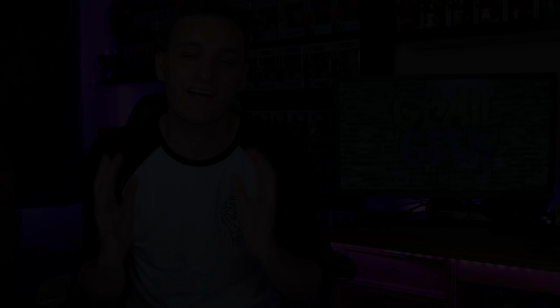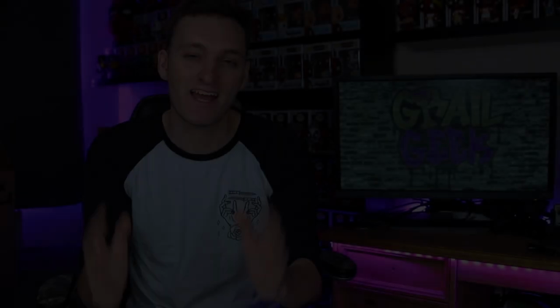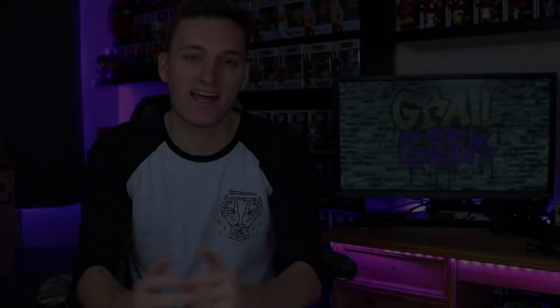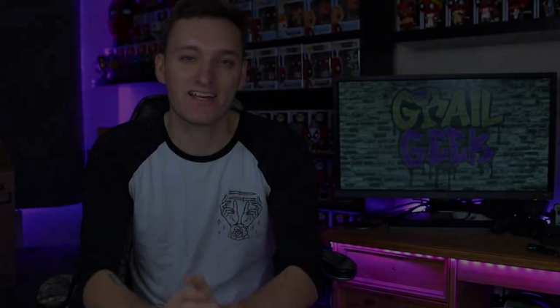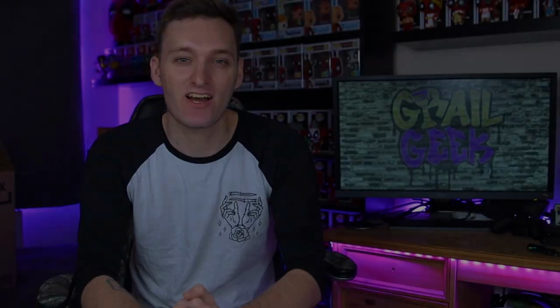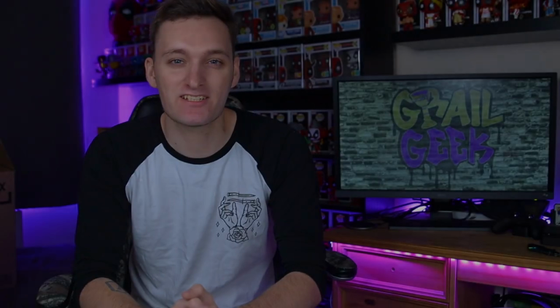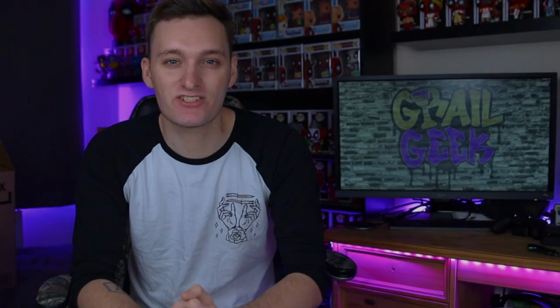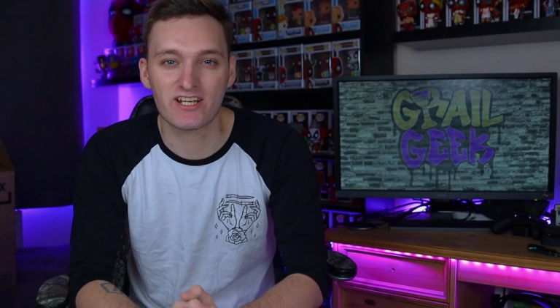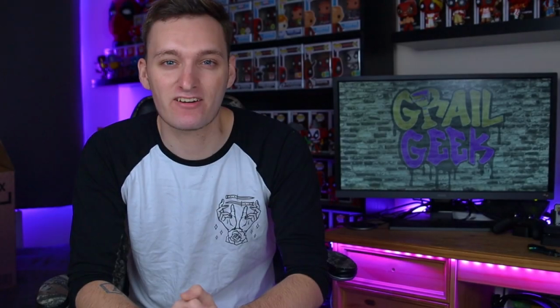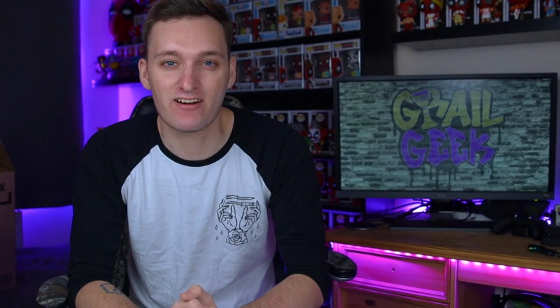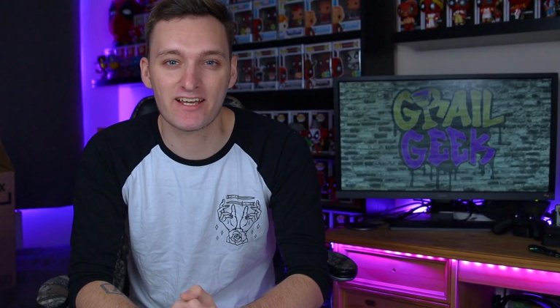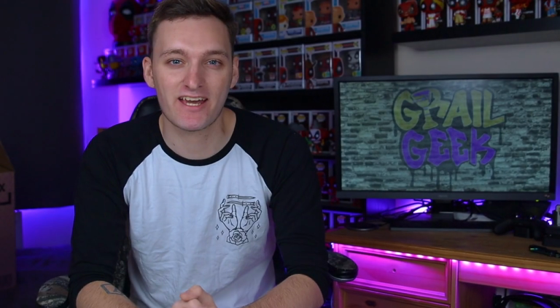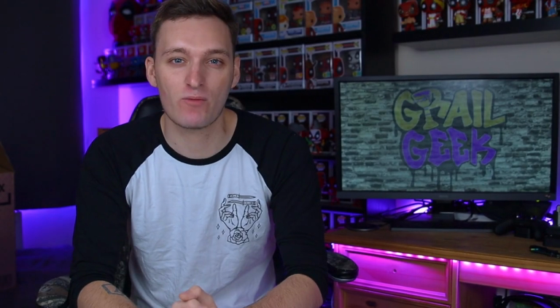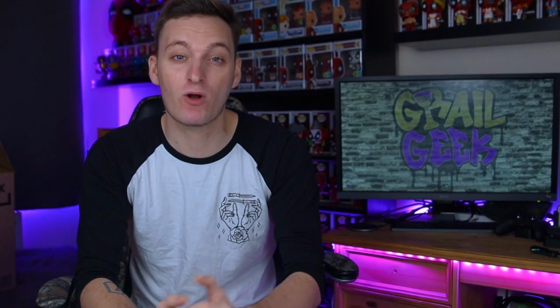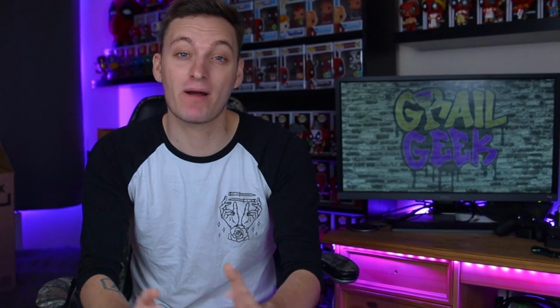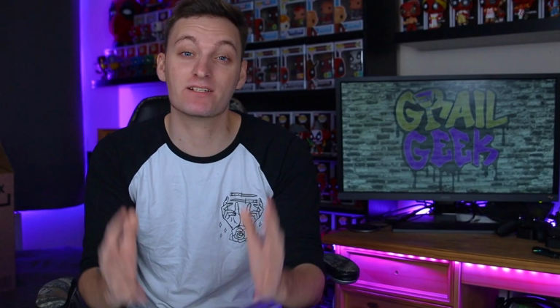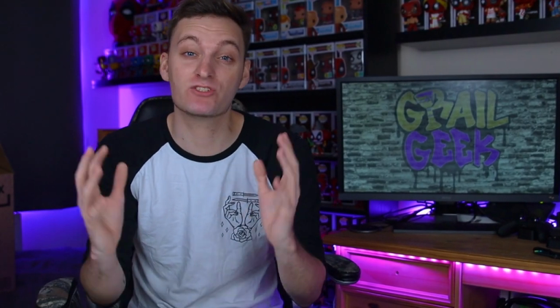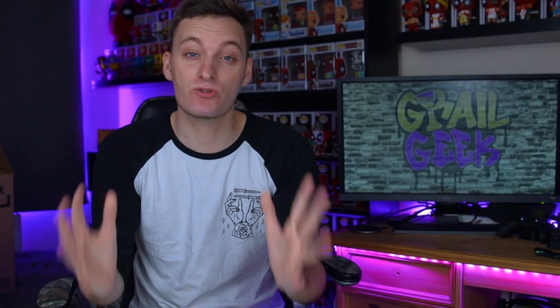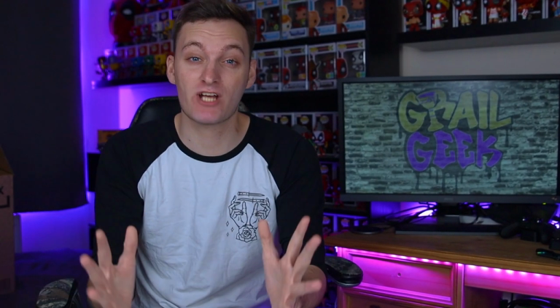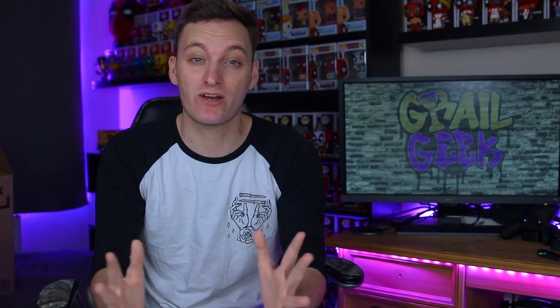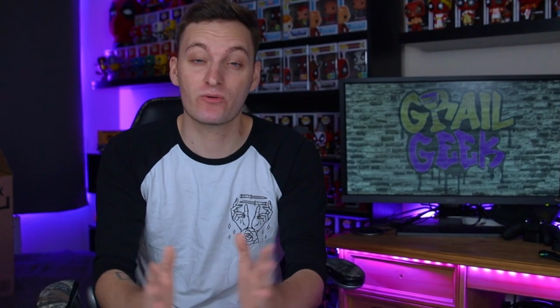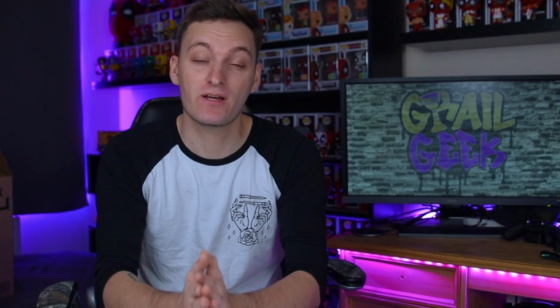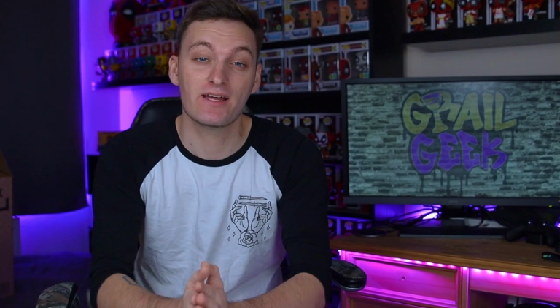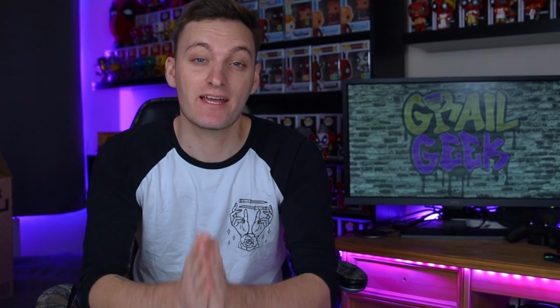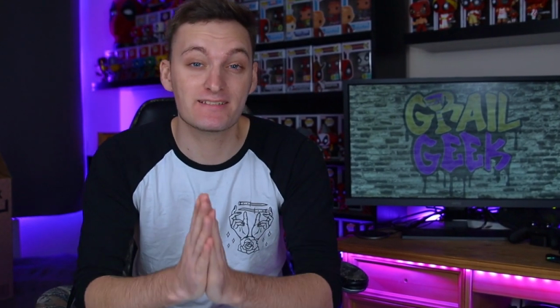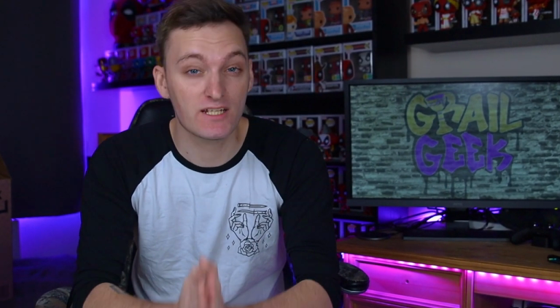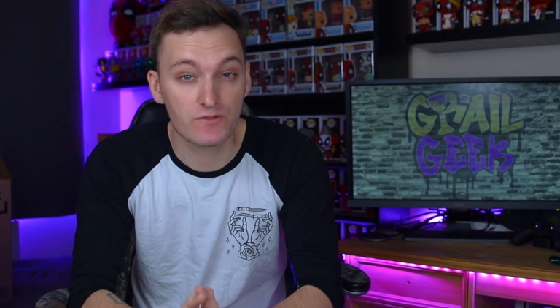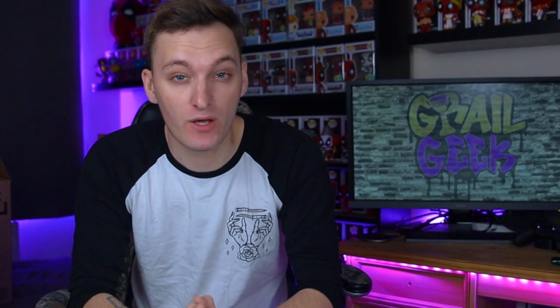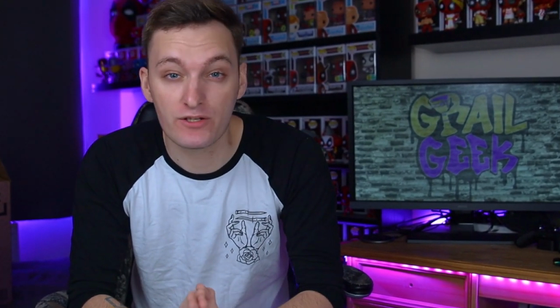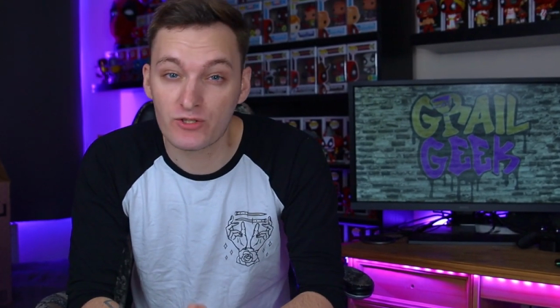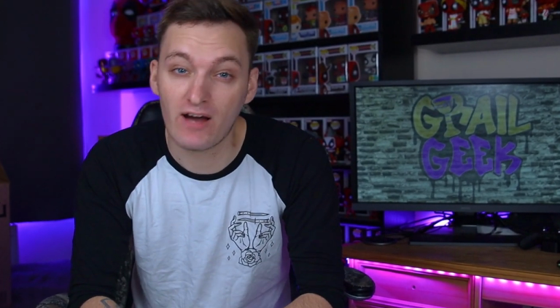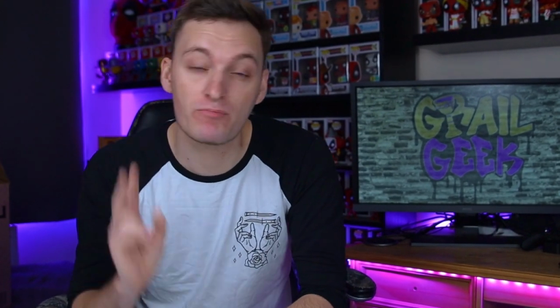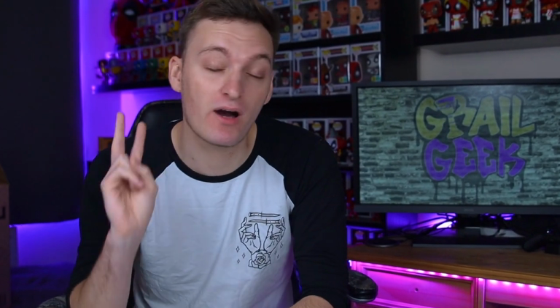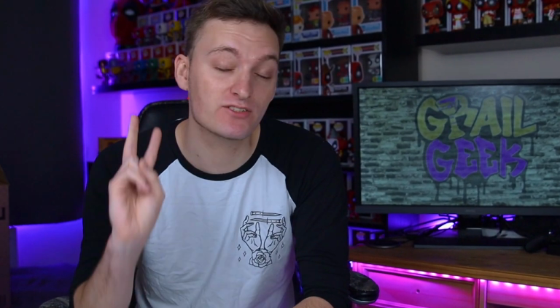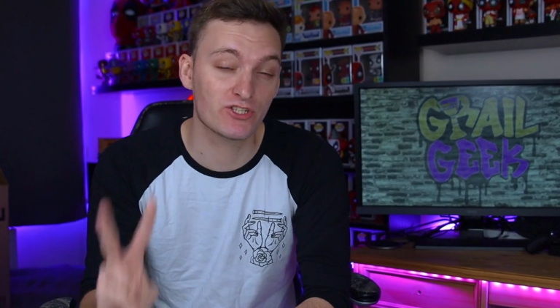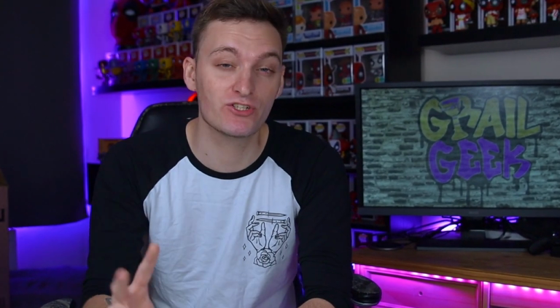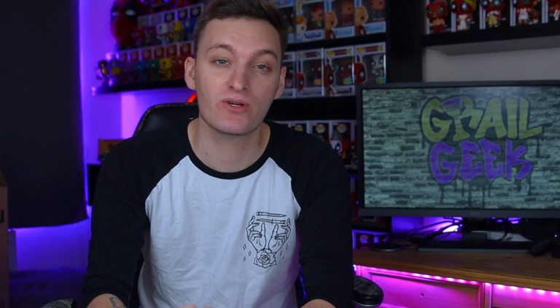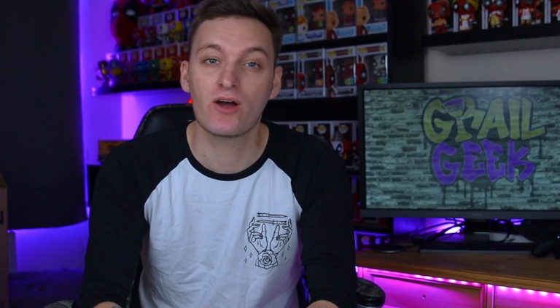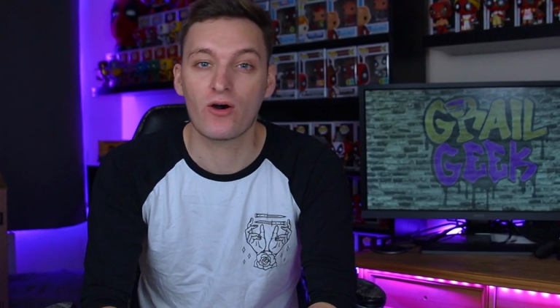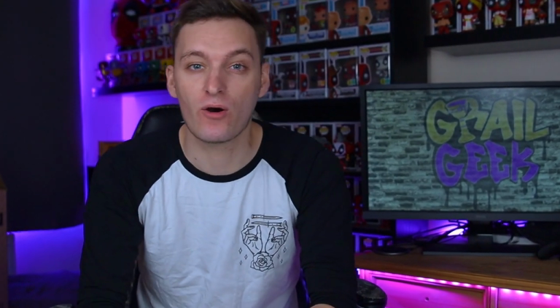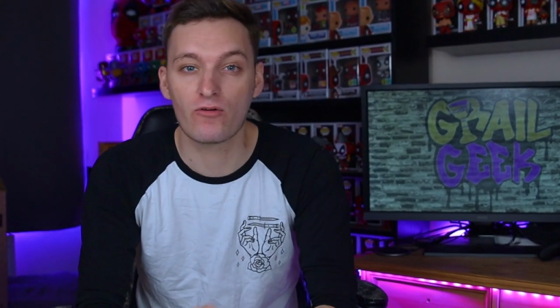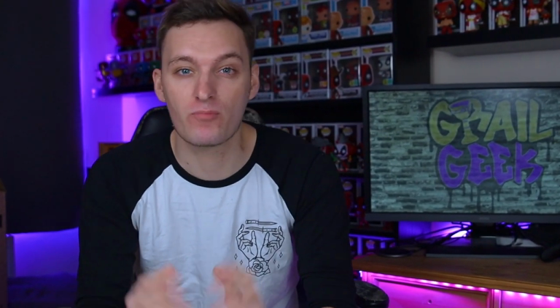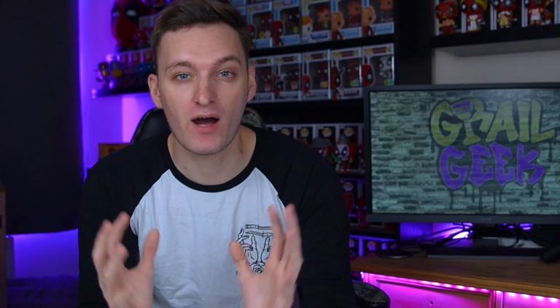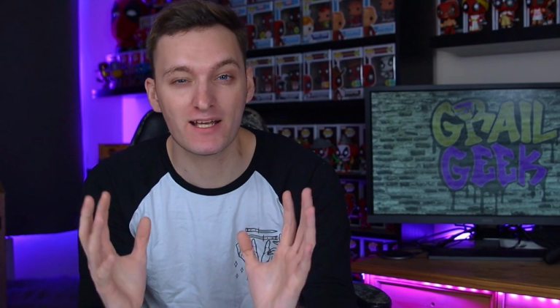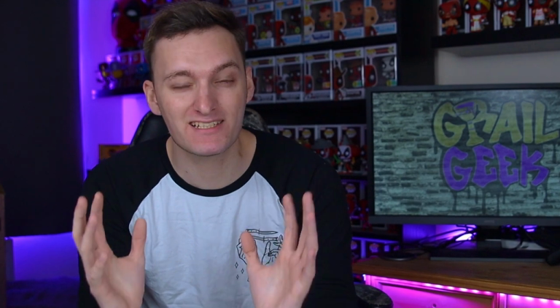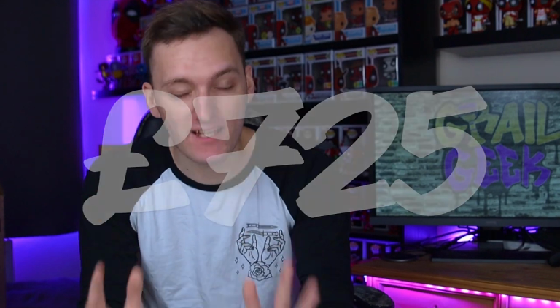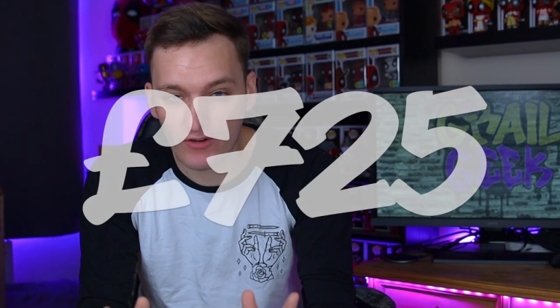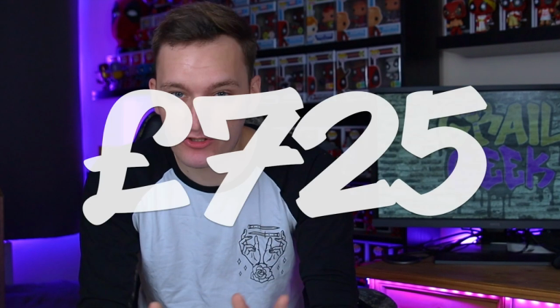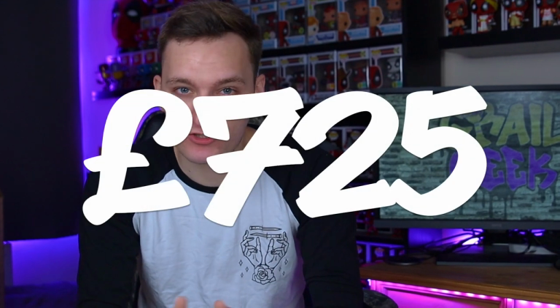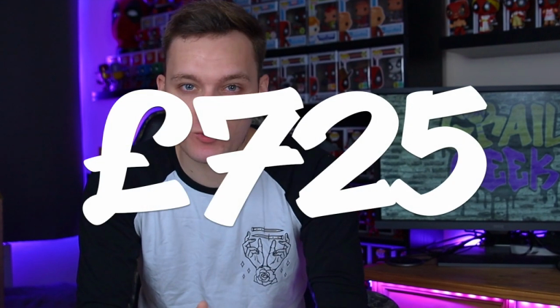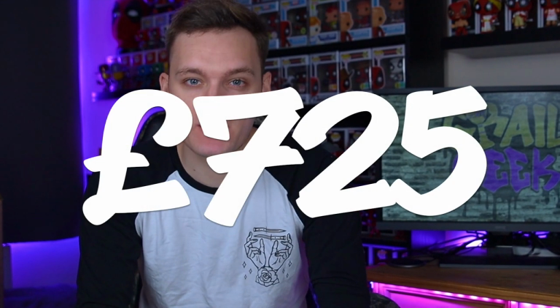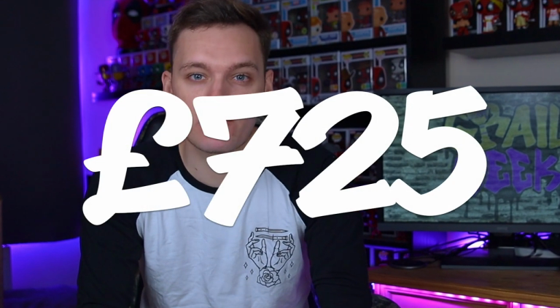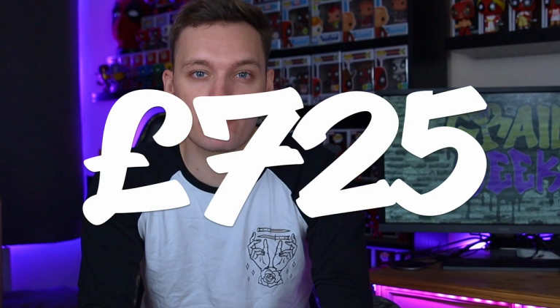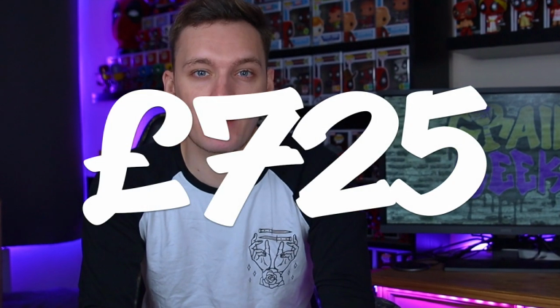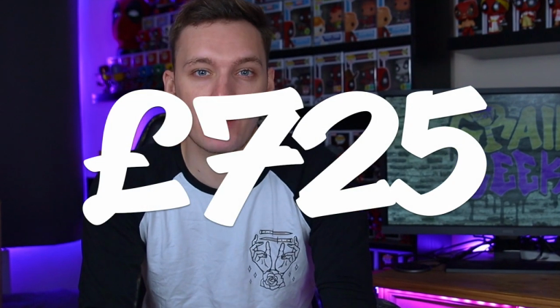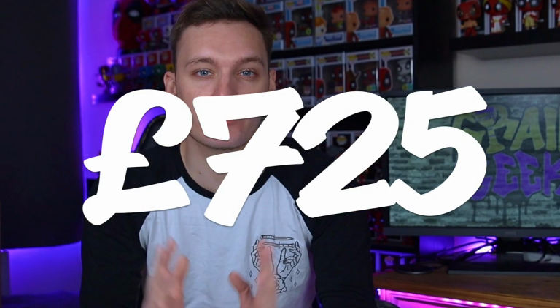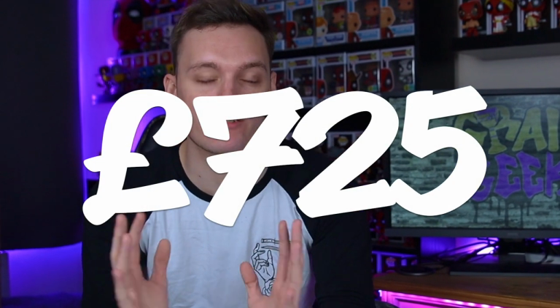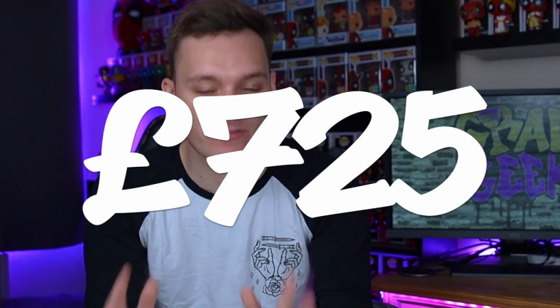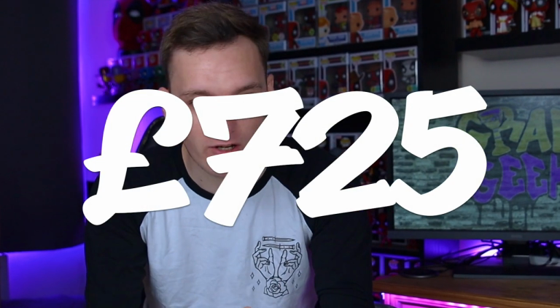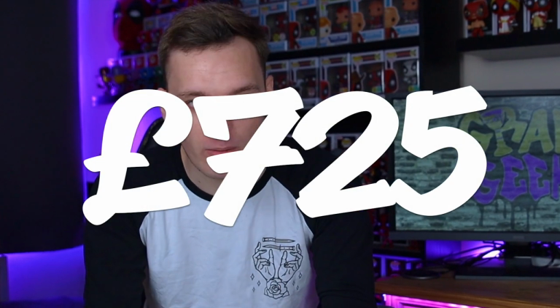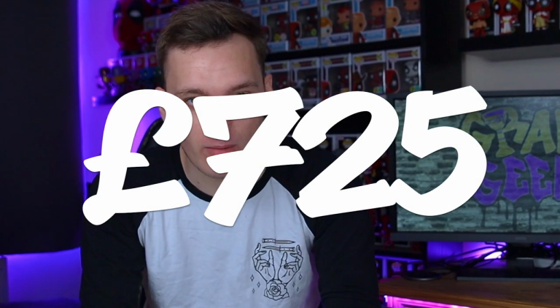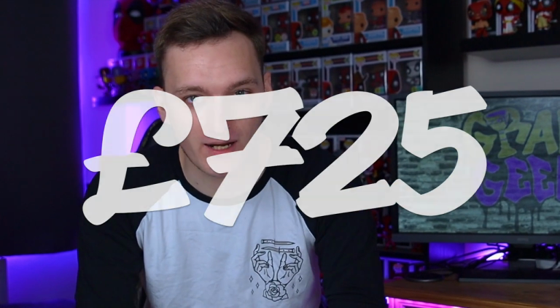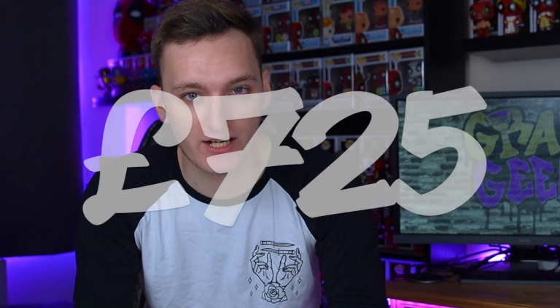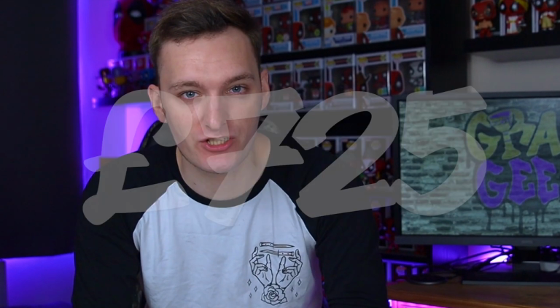Hey guys, it's Jacob from K and welcome back to the channel. In today's video, I do have part two of my 725 pound Funko Pop collection.